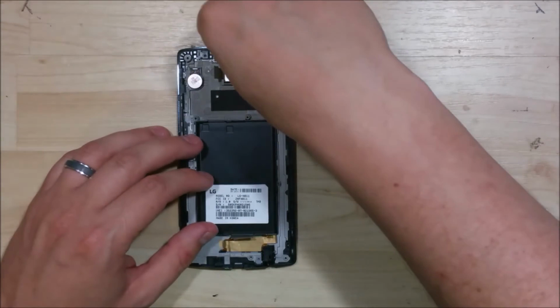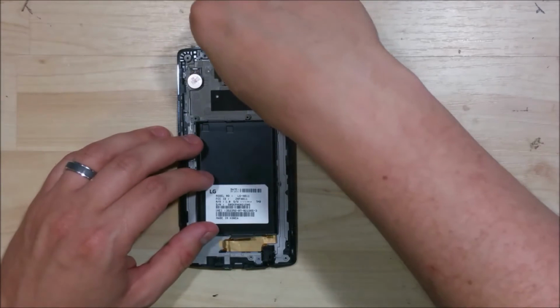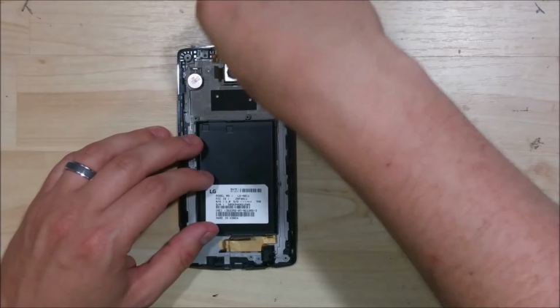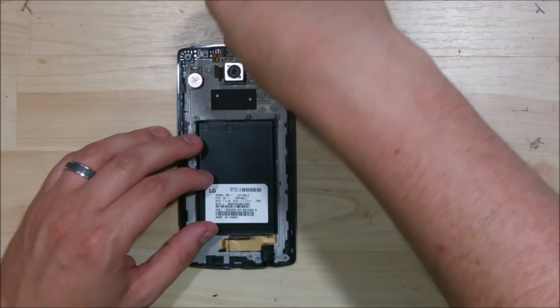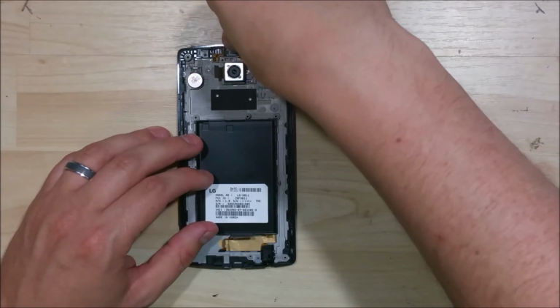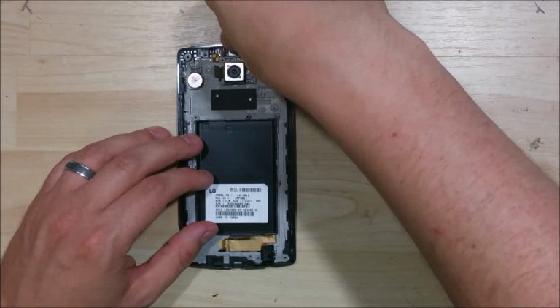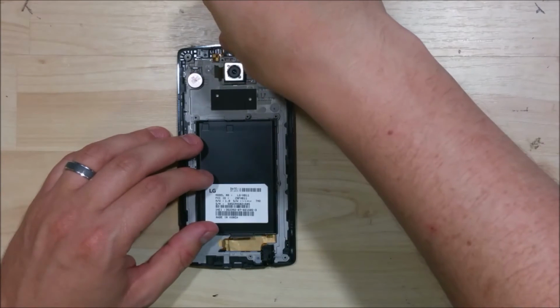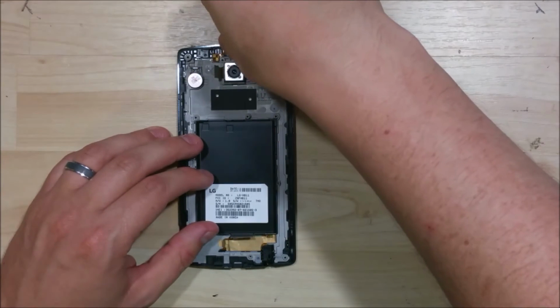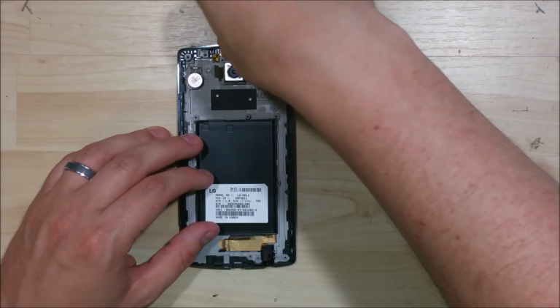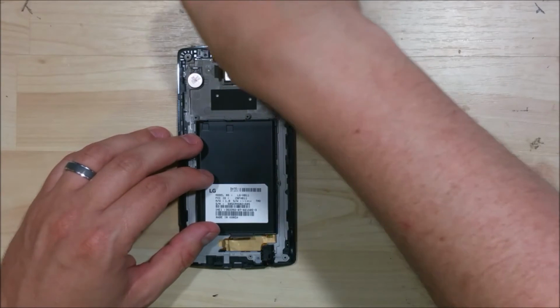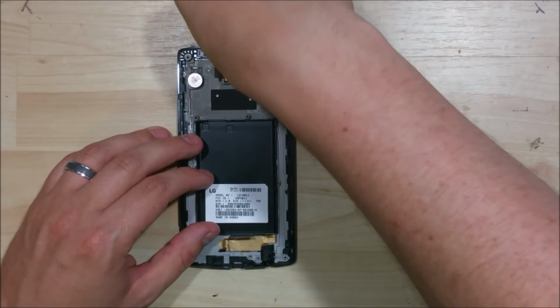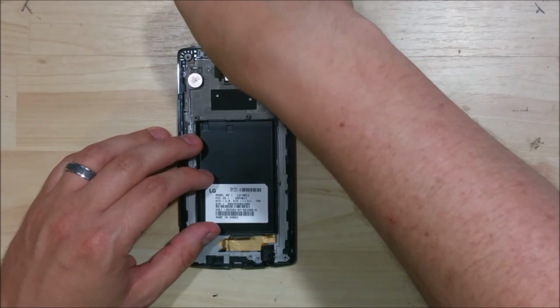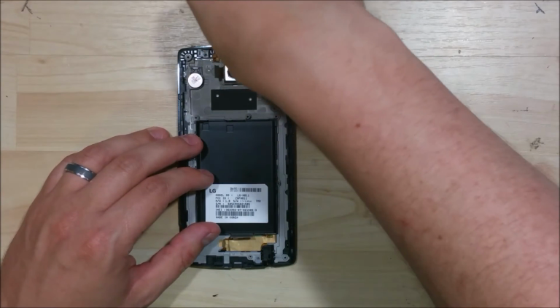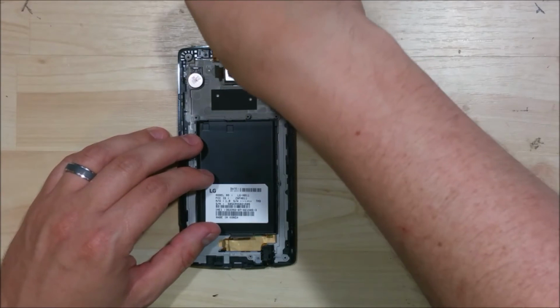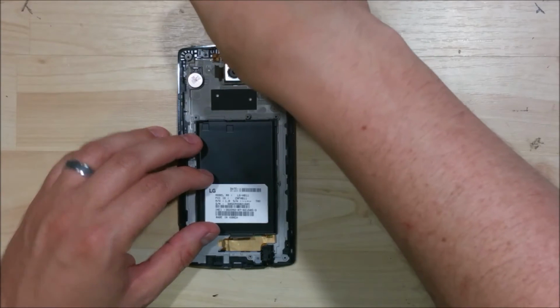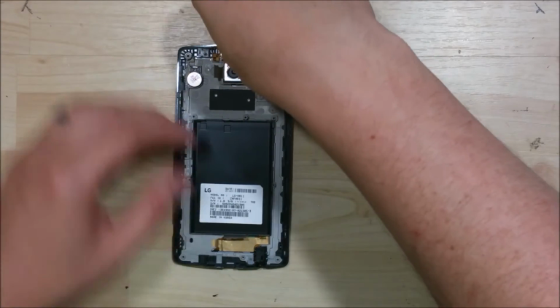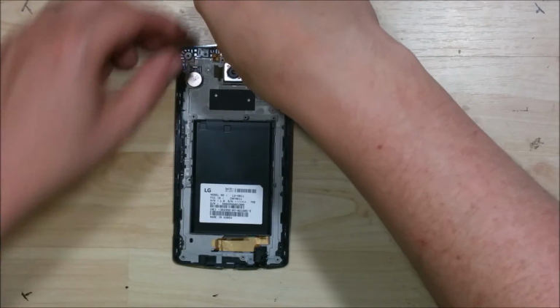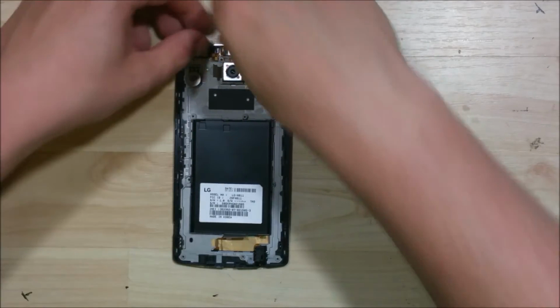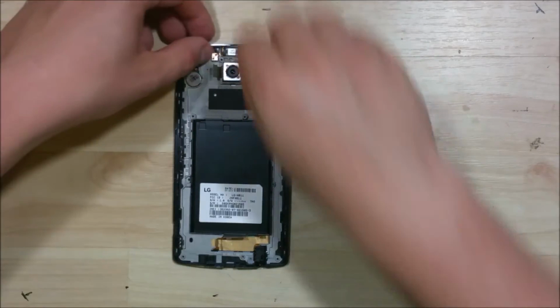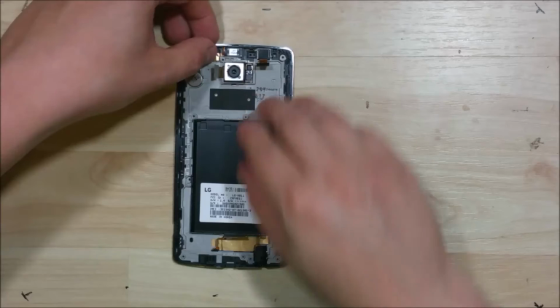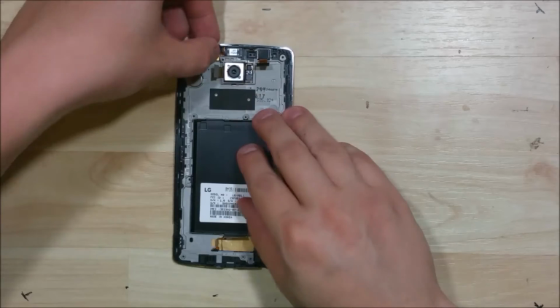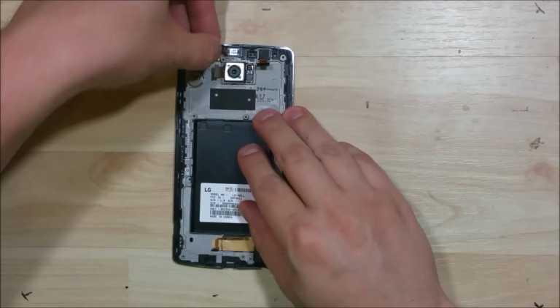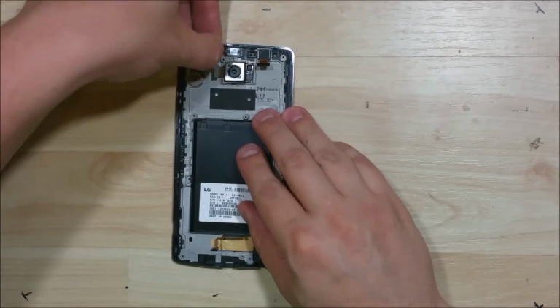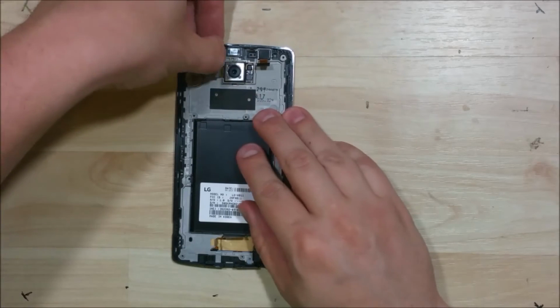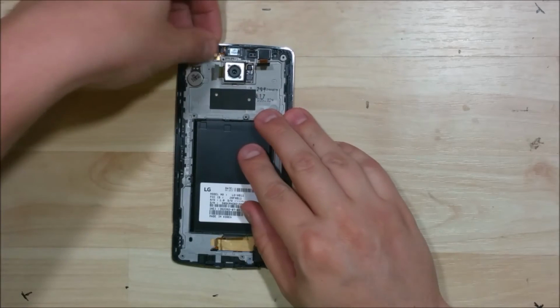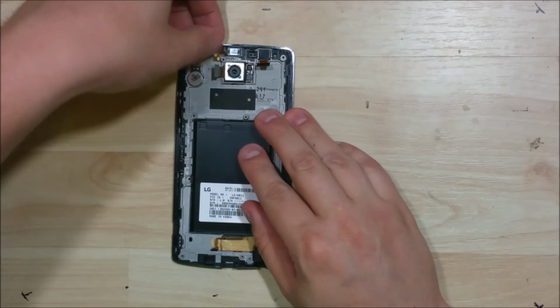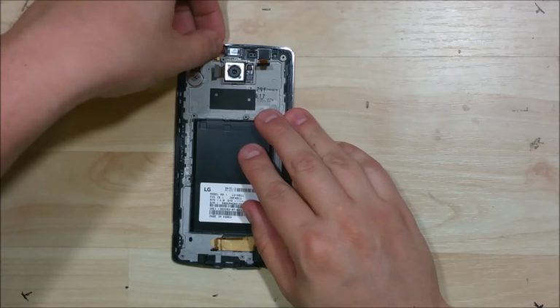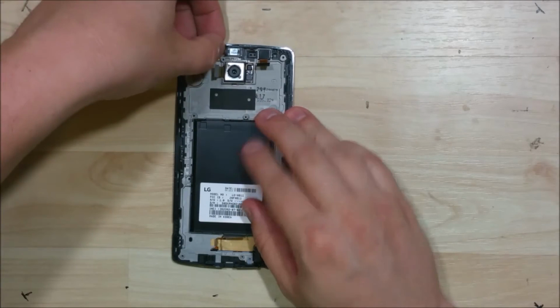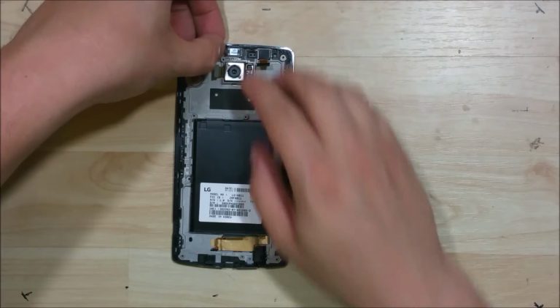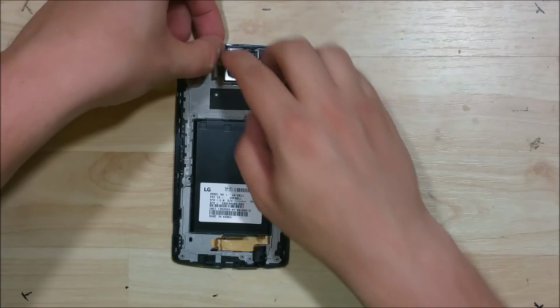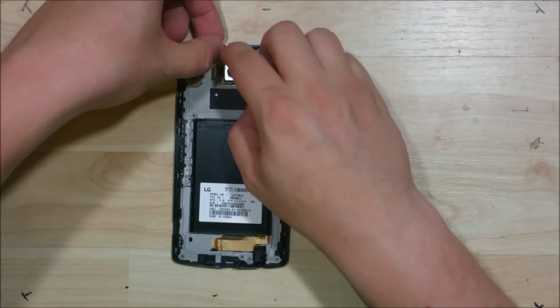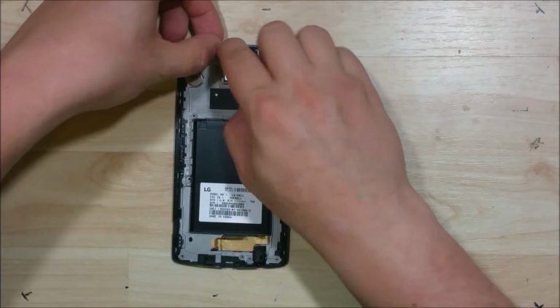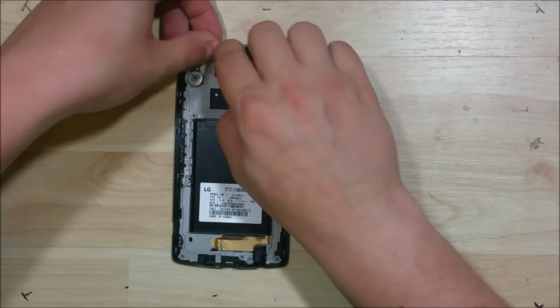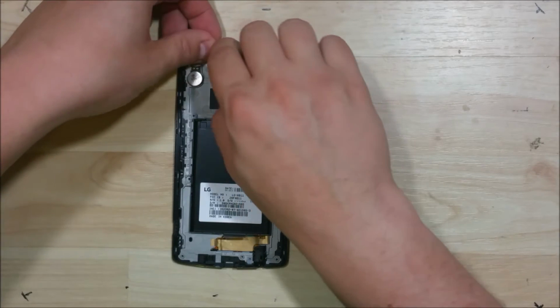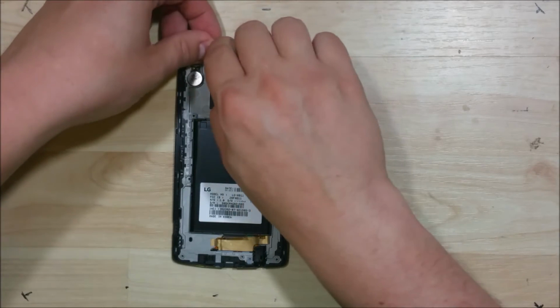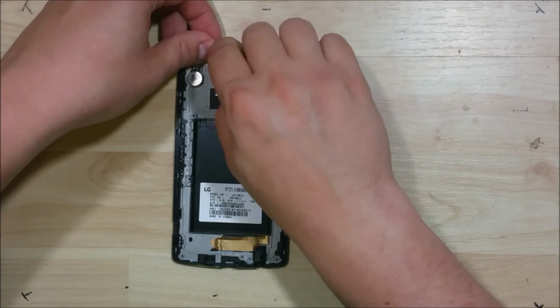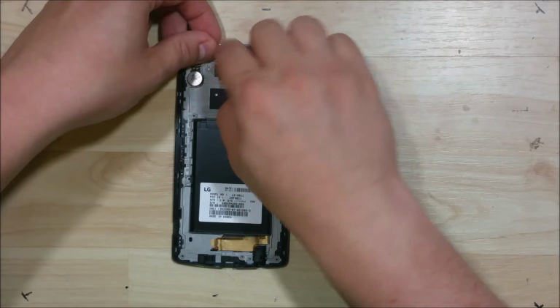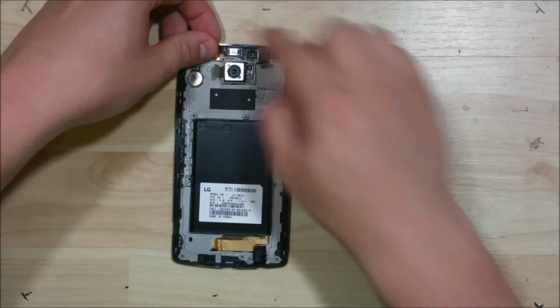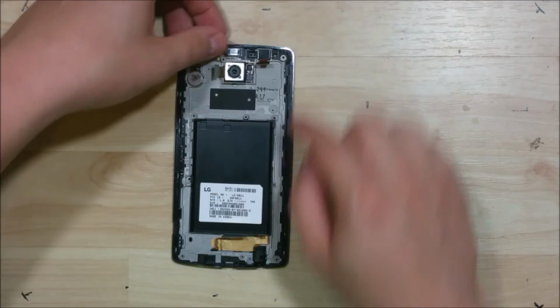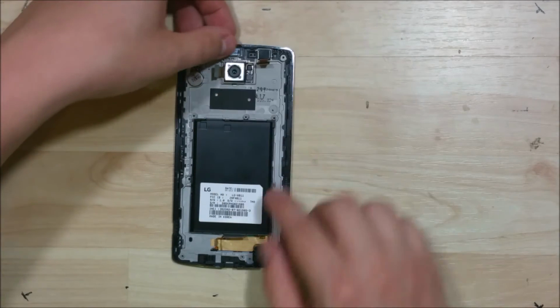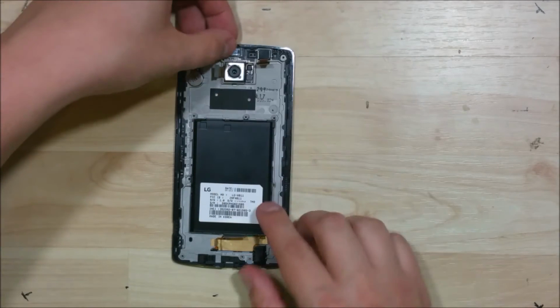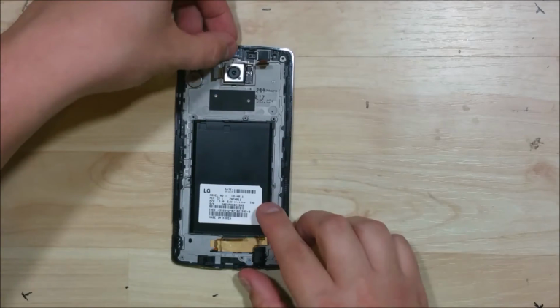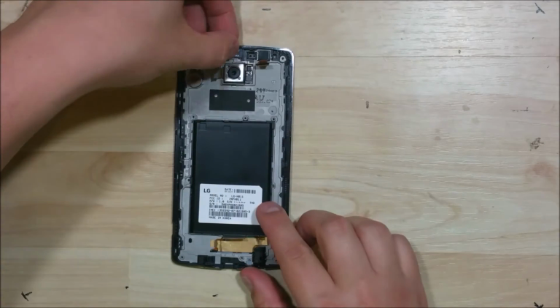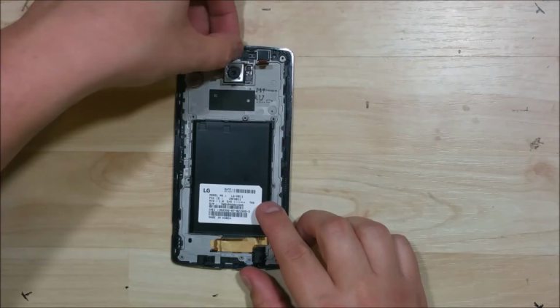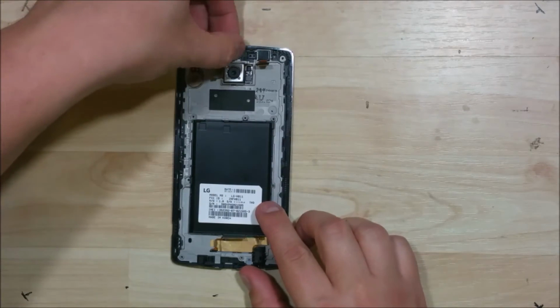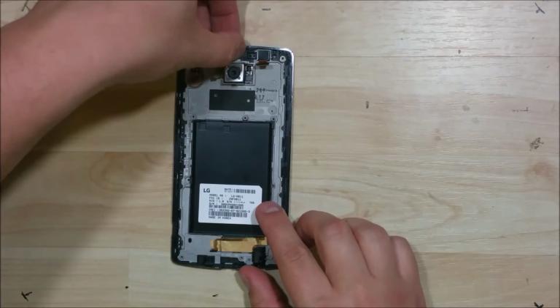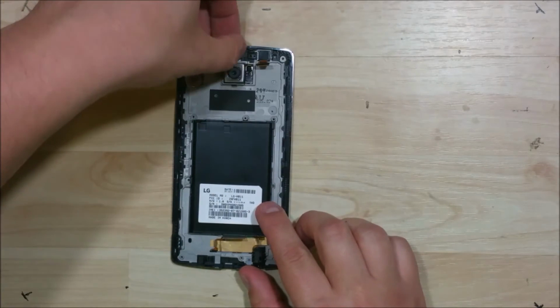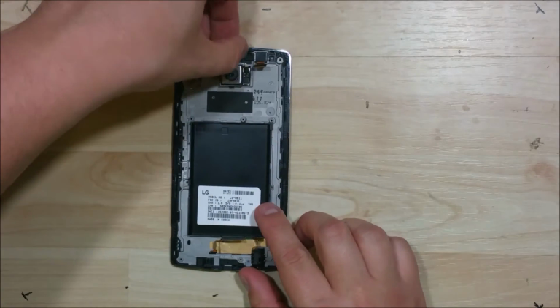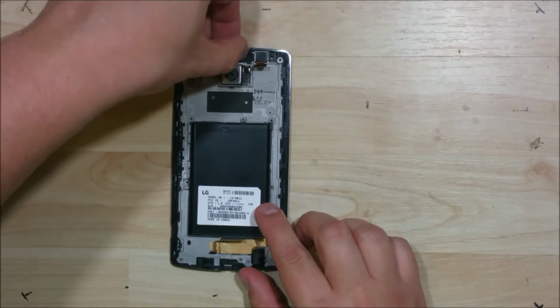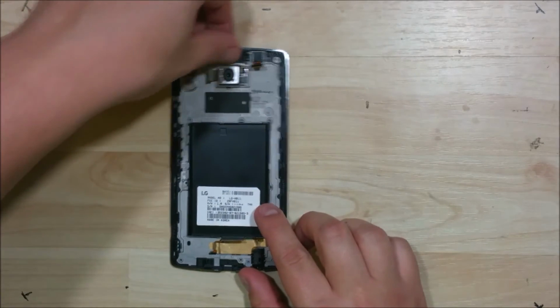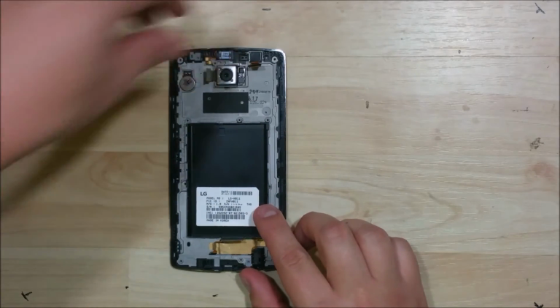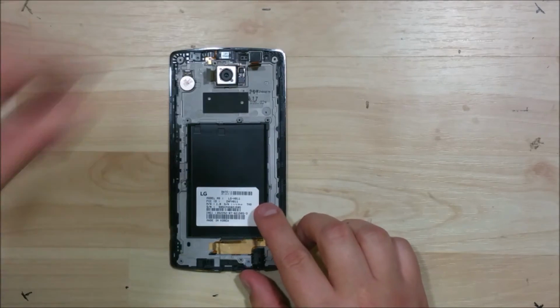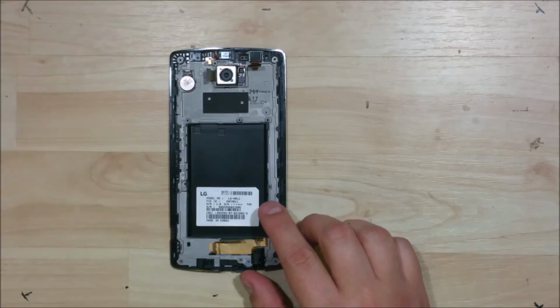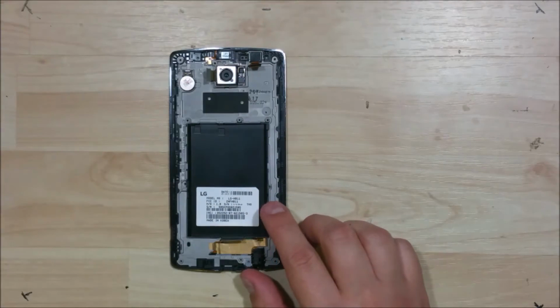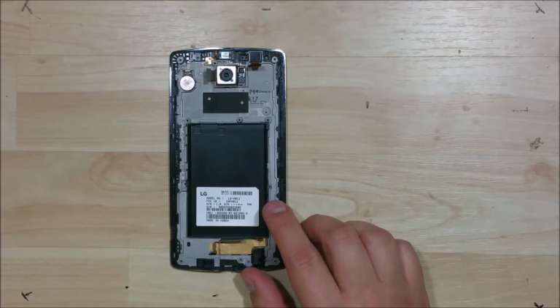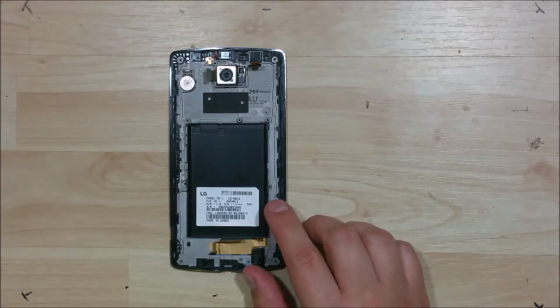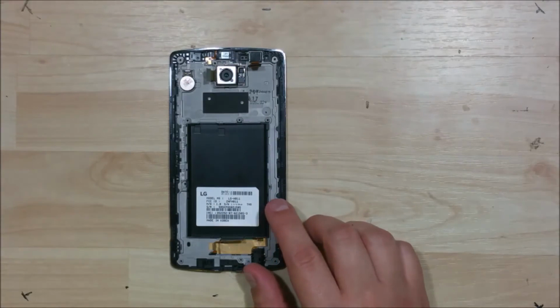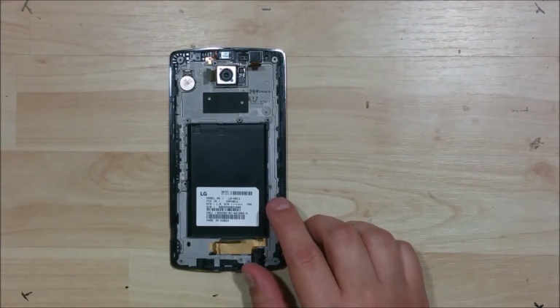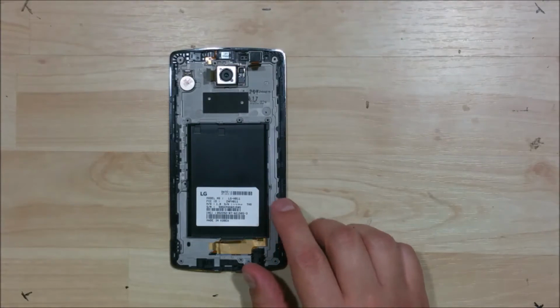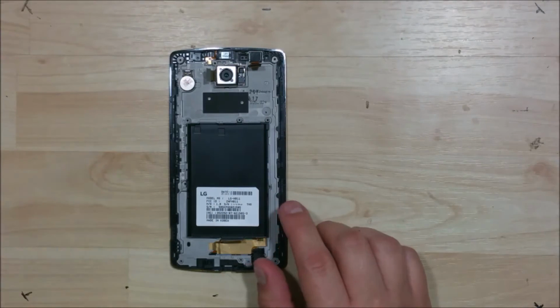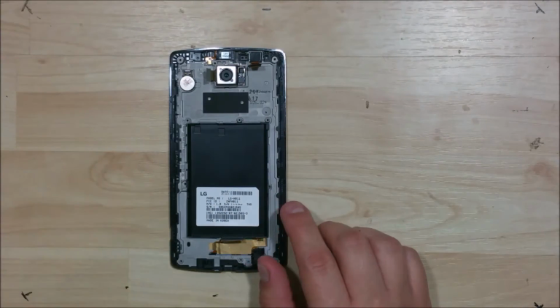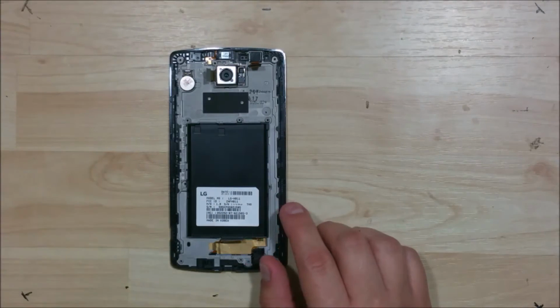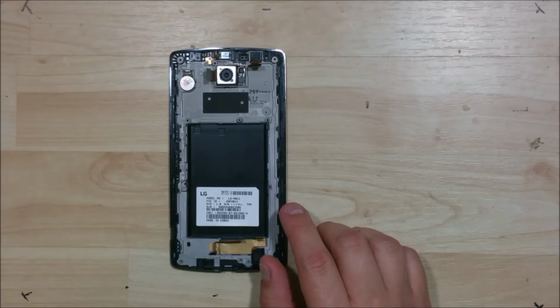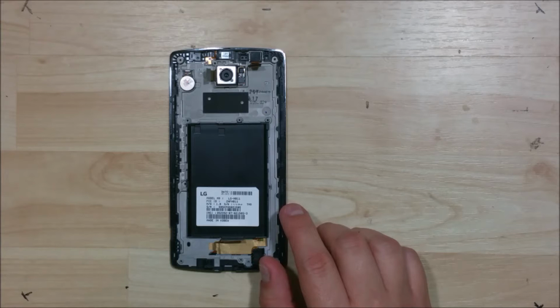Our earpiece speaker will sit back in. Then you want to make sure the ribbon cable fits back into the two posts that stick off of the mid frame of the phone.